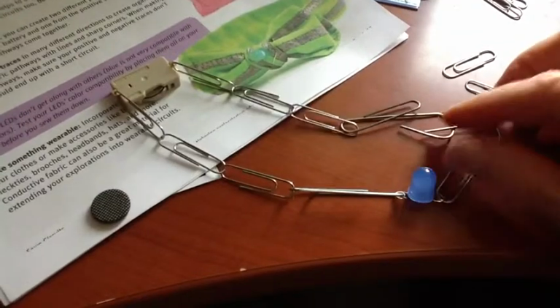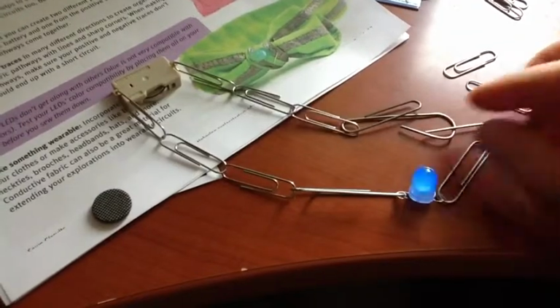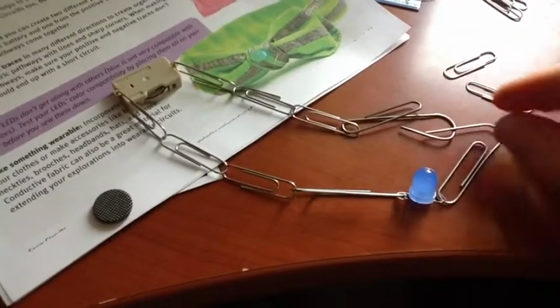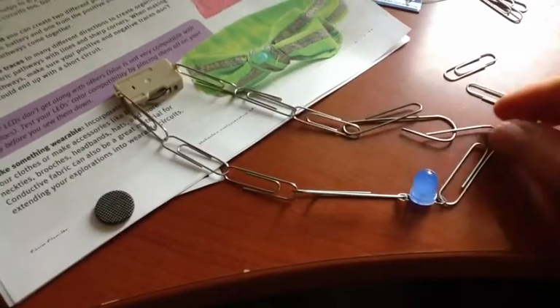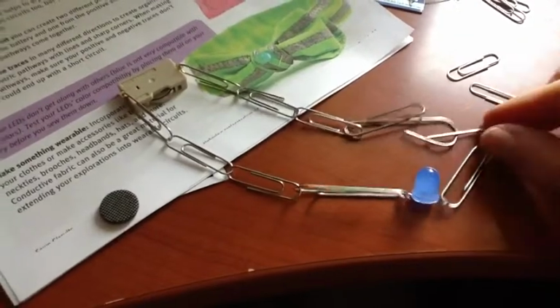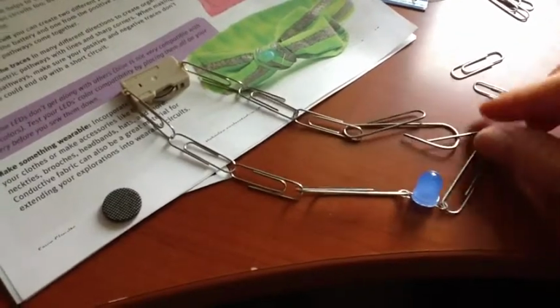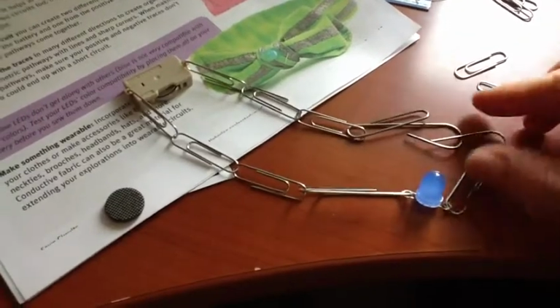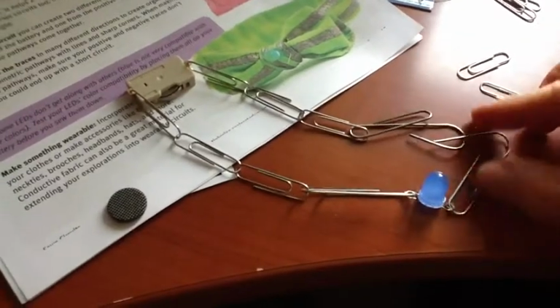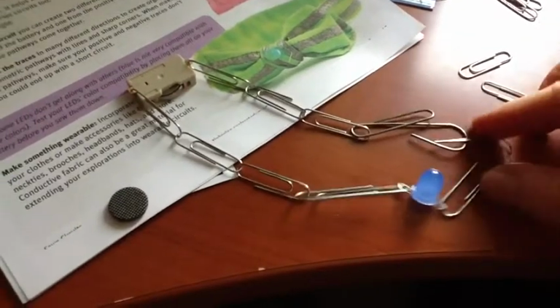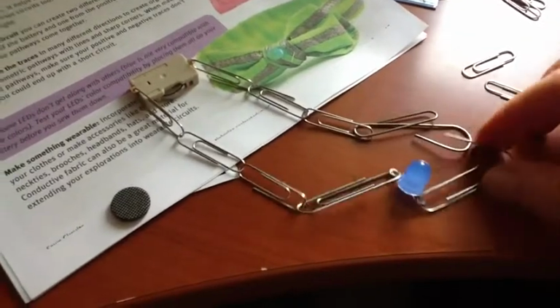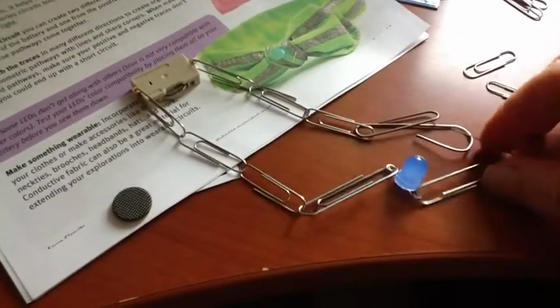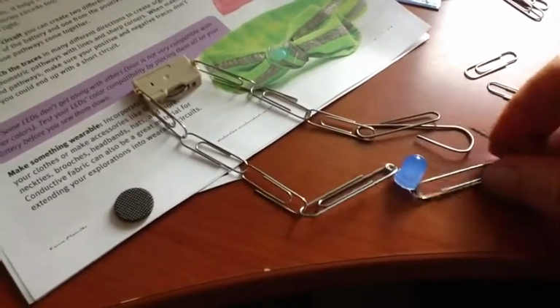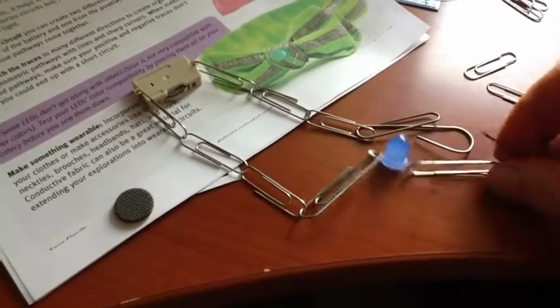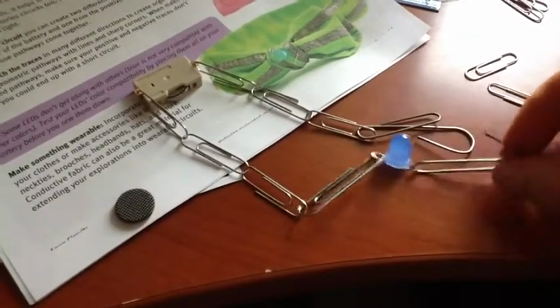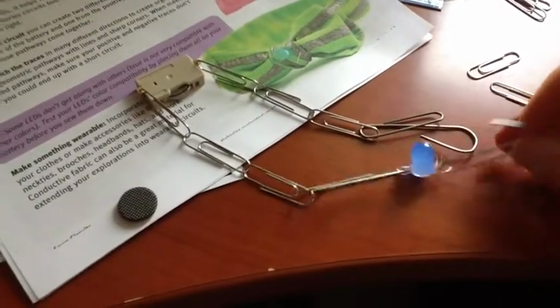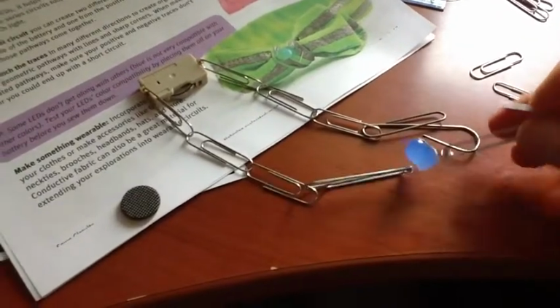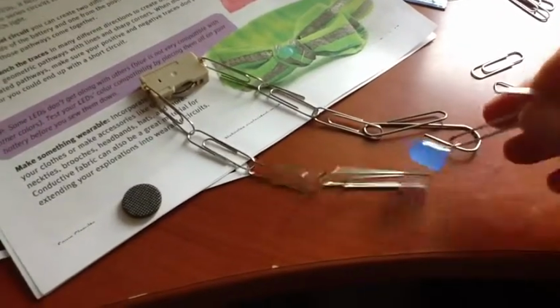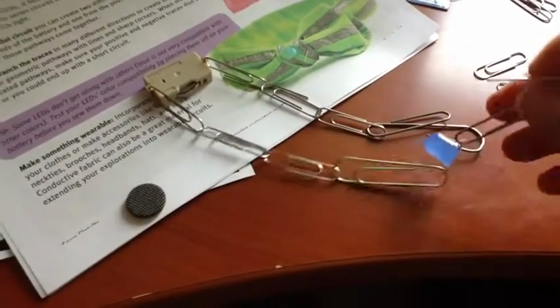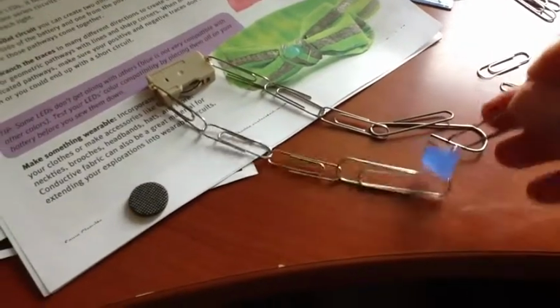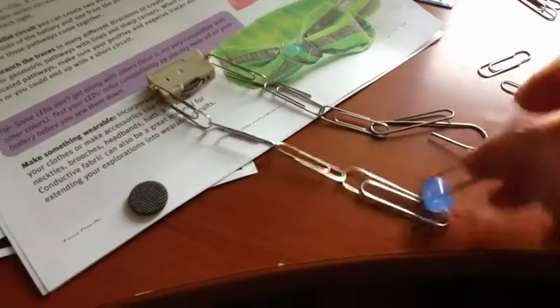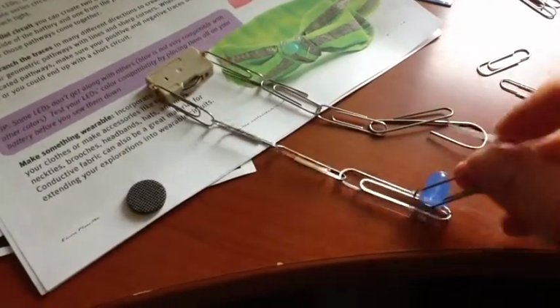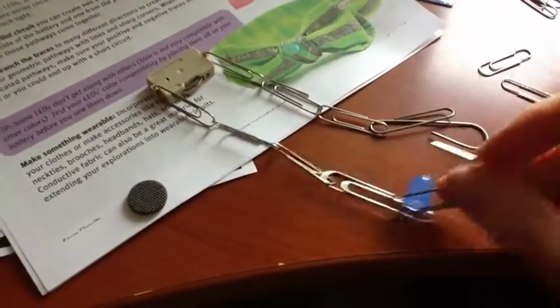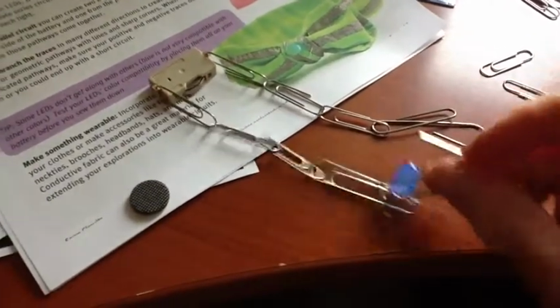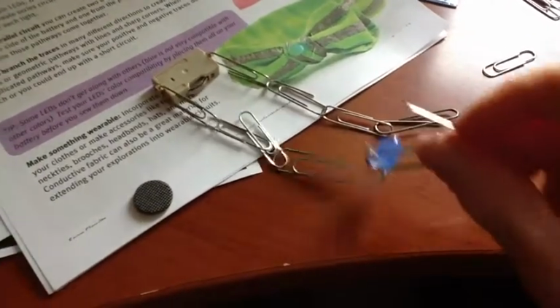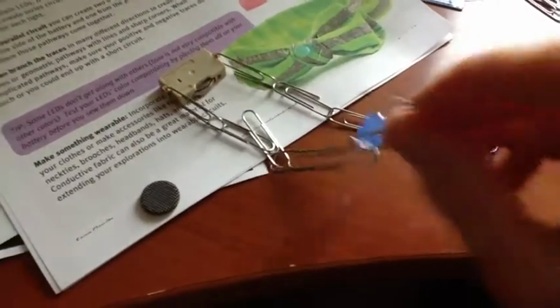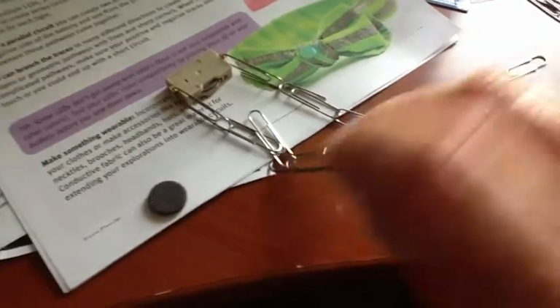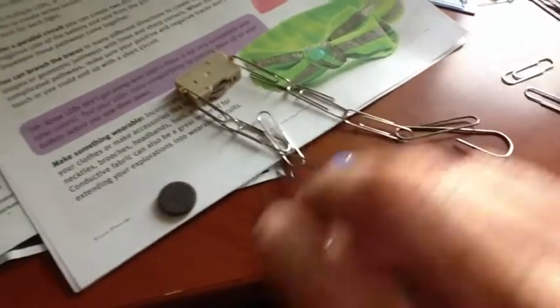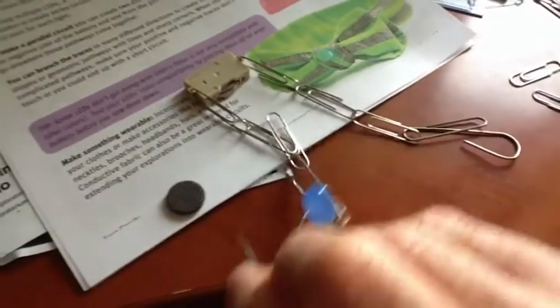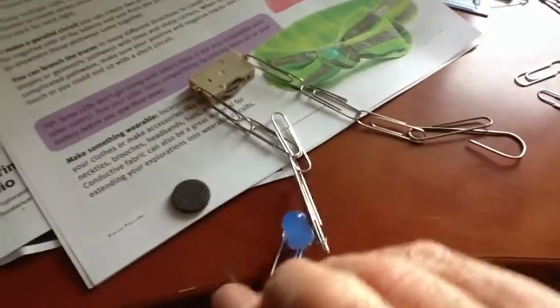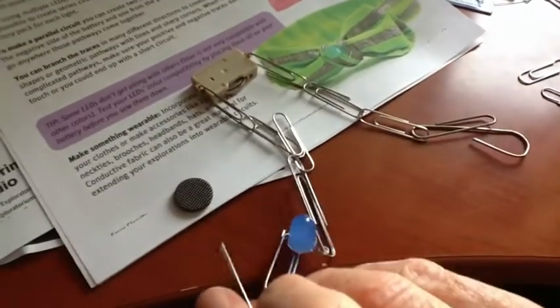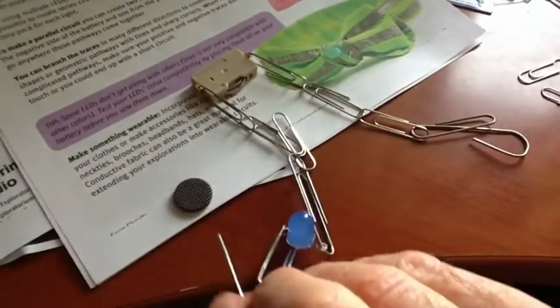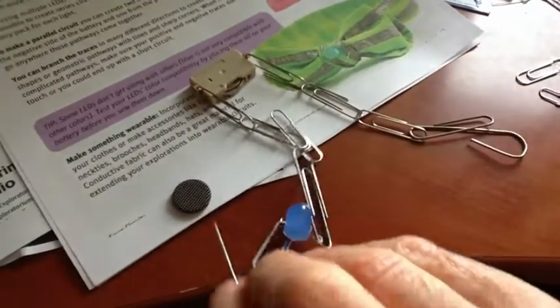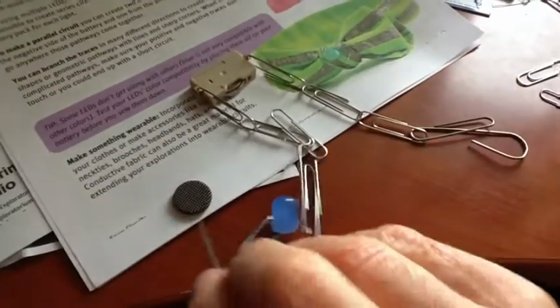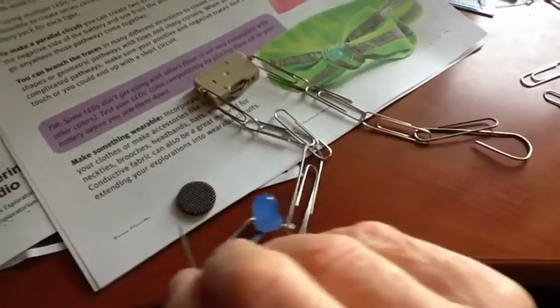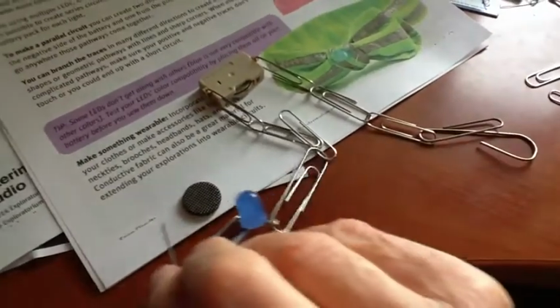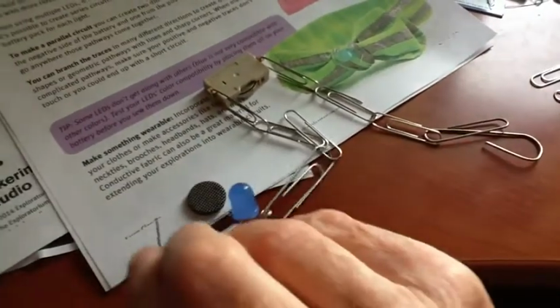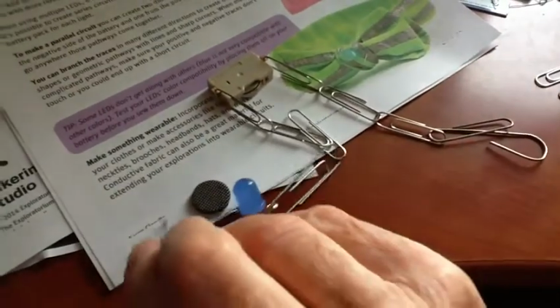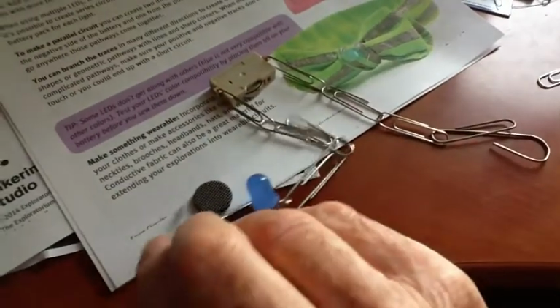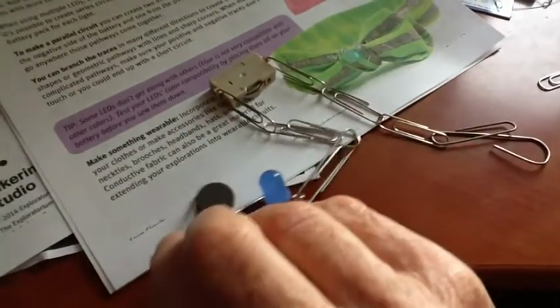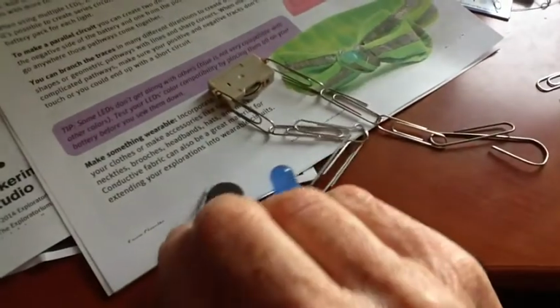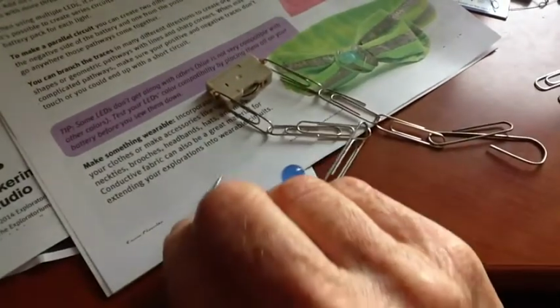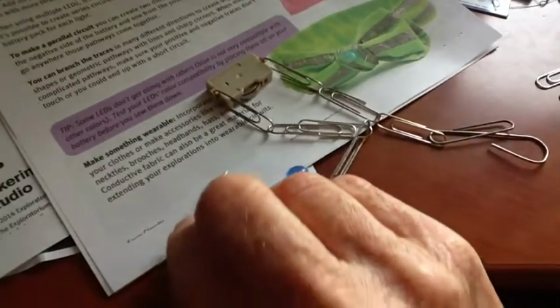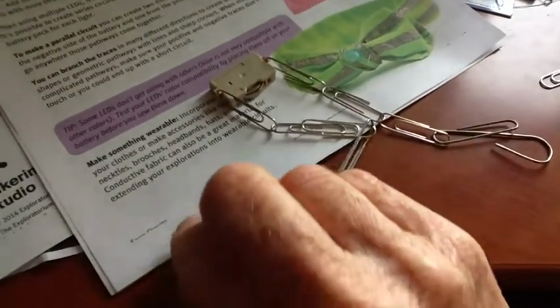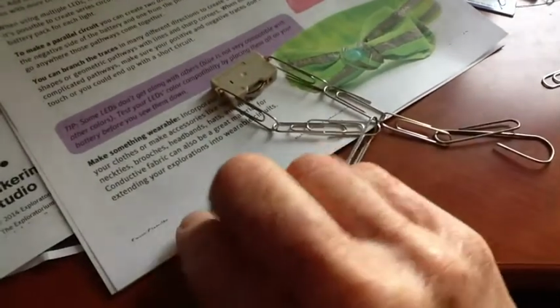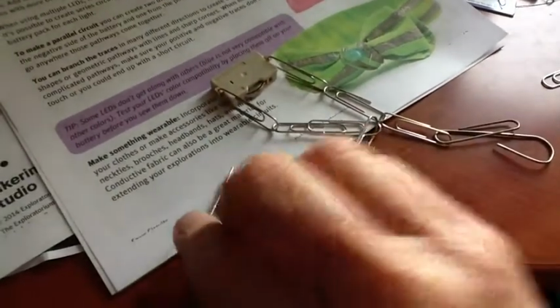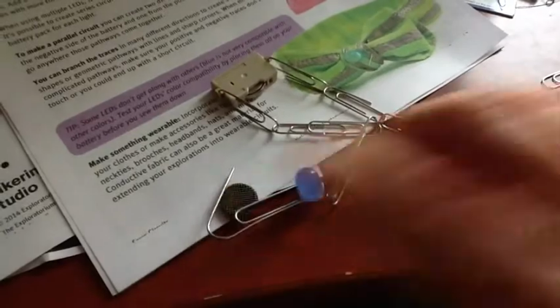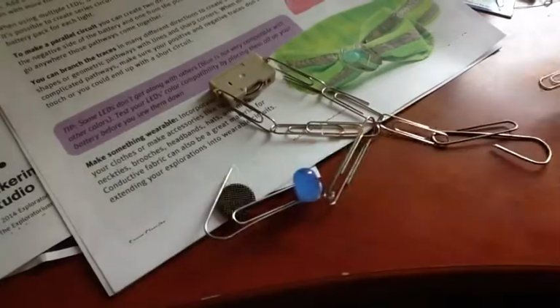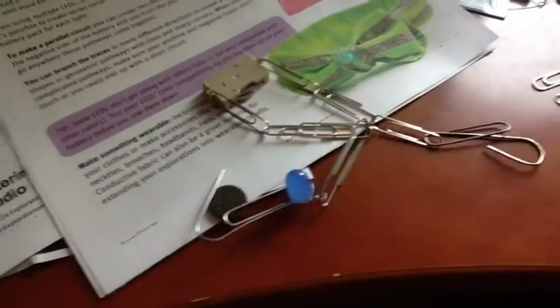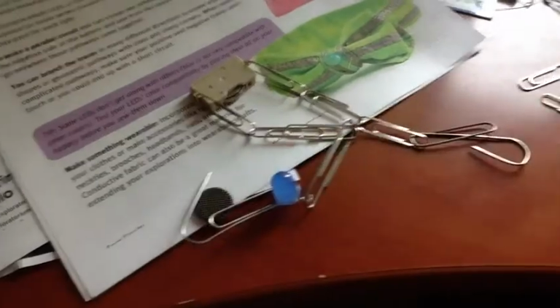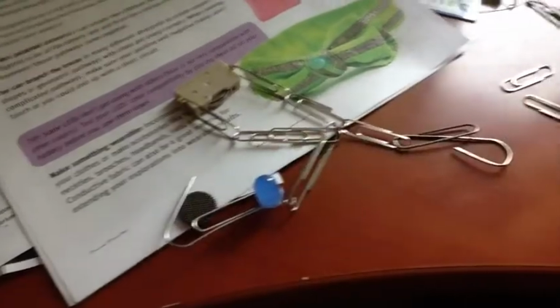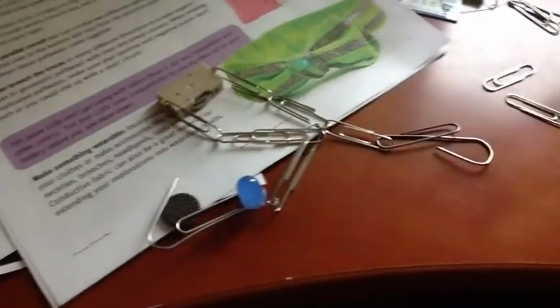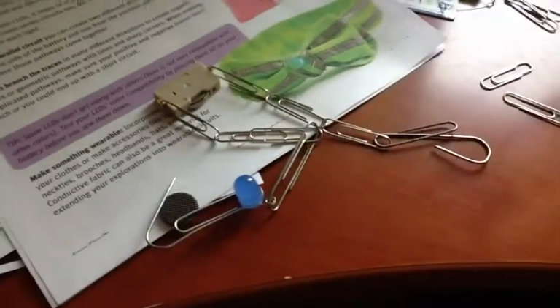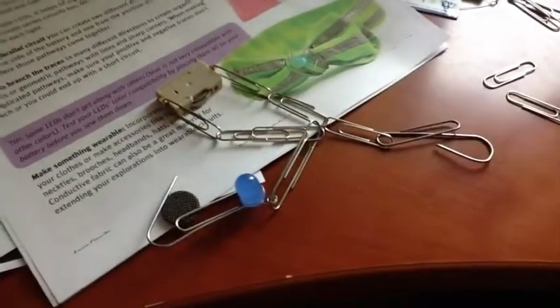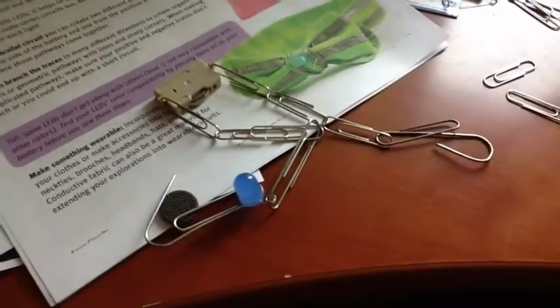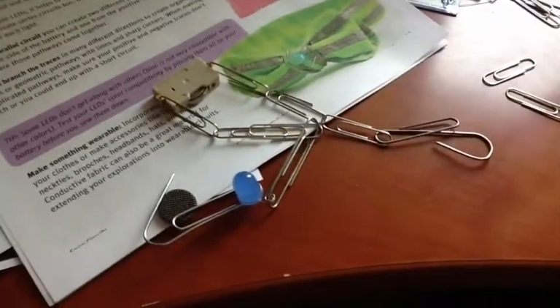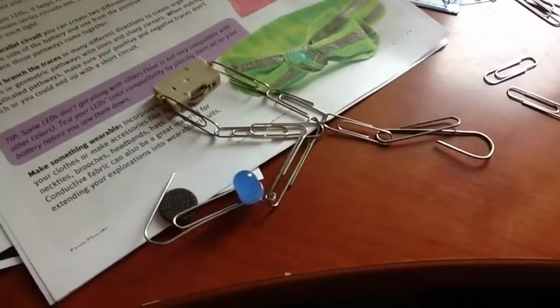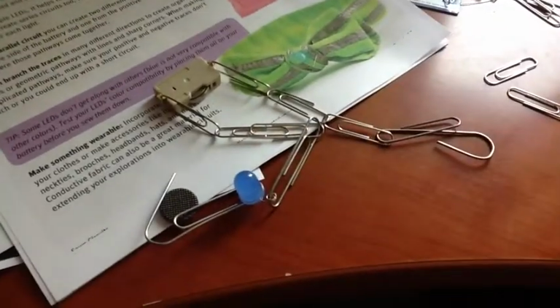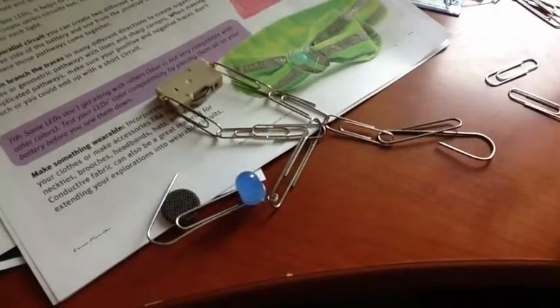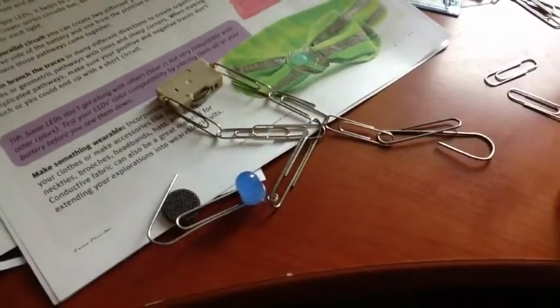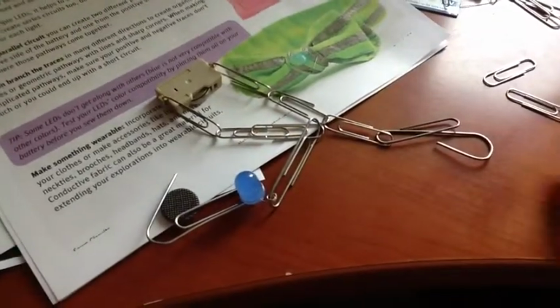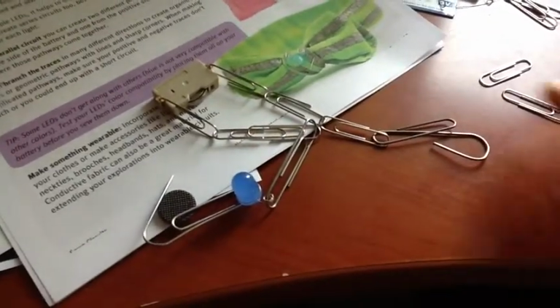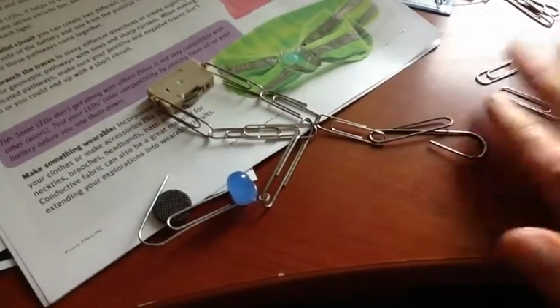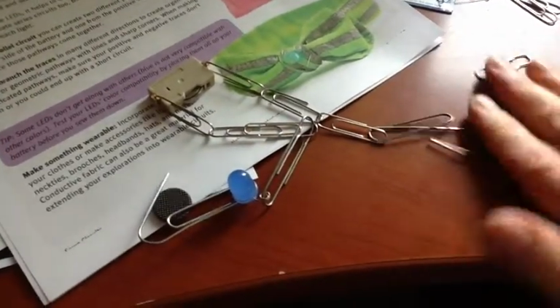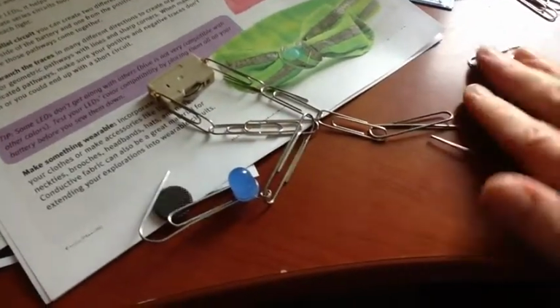I used the paper clips, by the way, to help me test everything out before I went and did all the sewing.